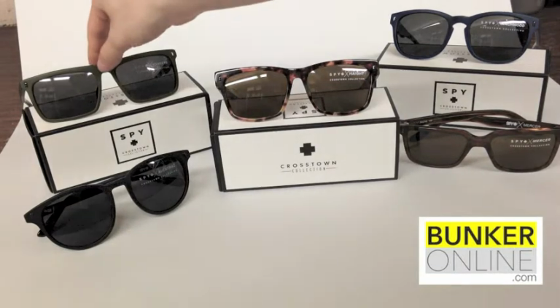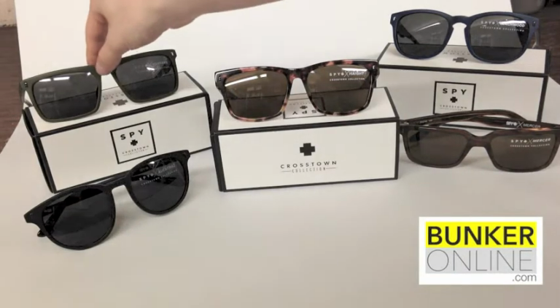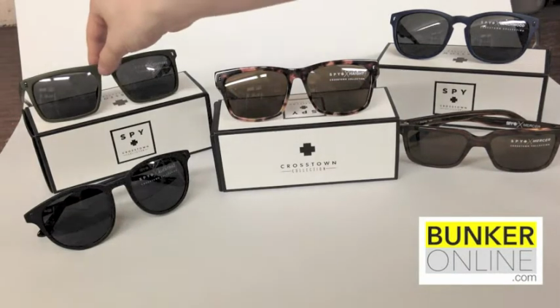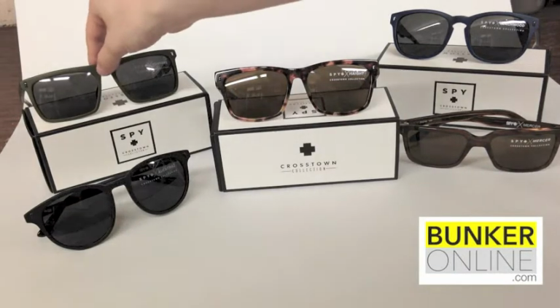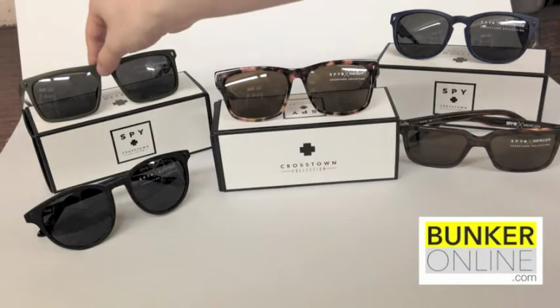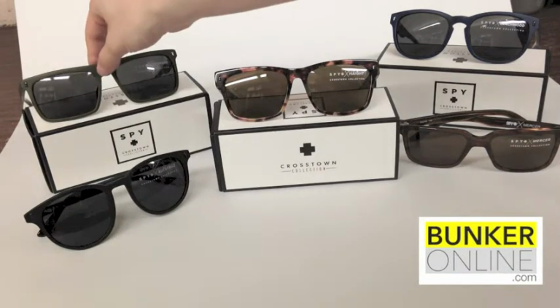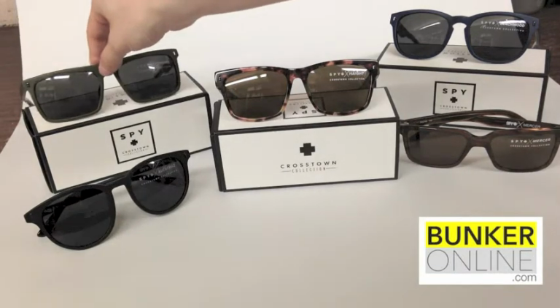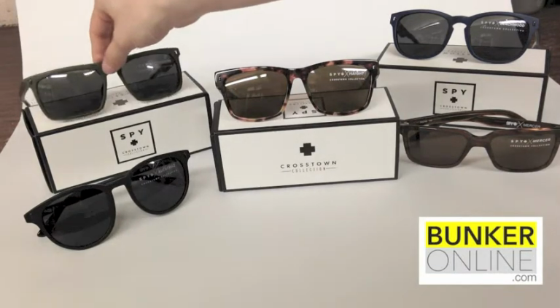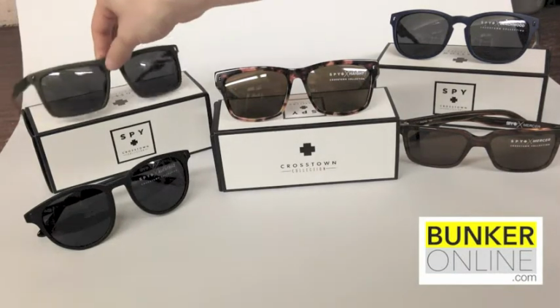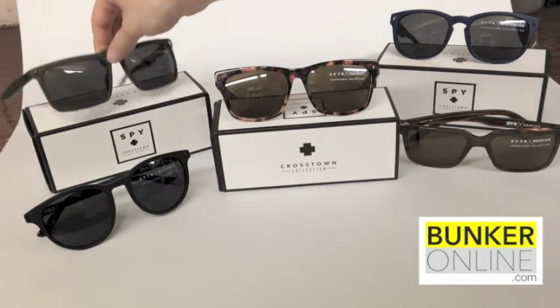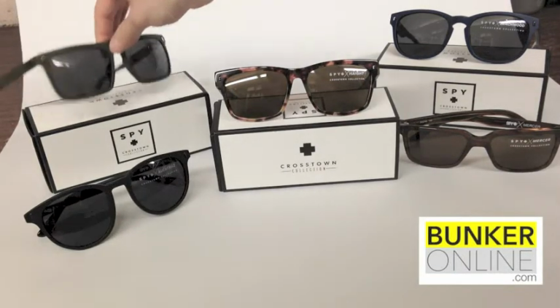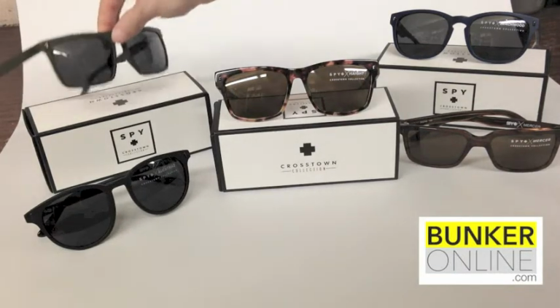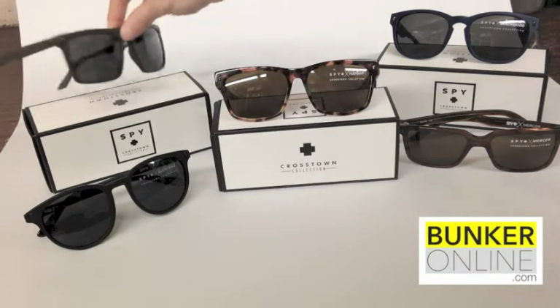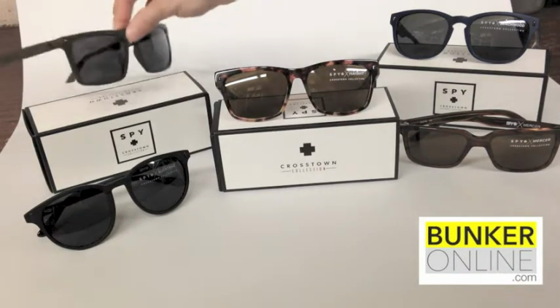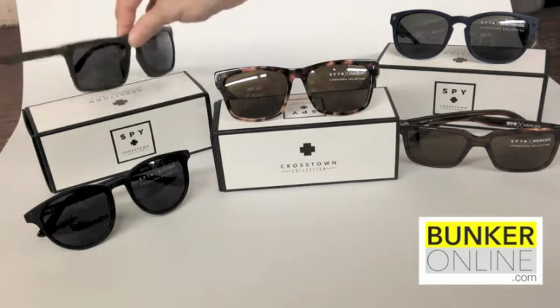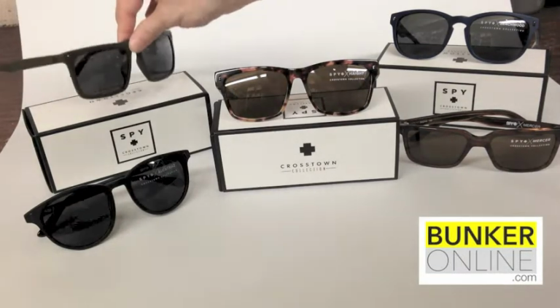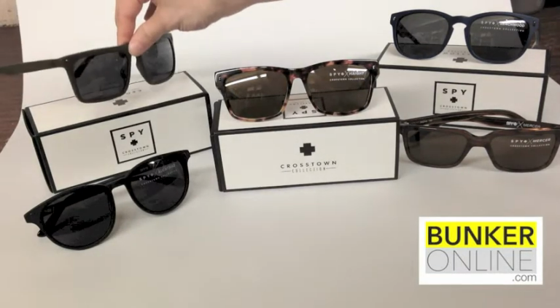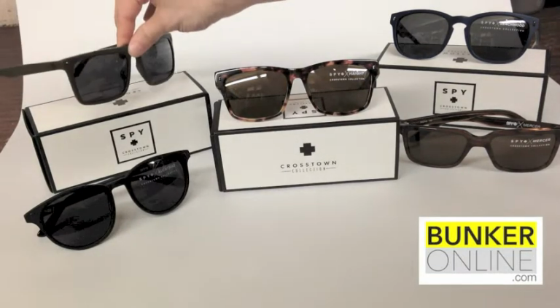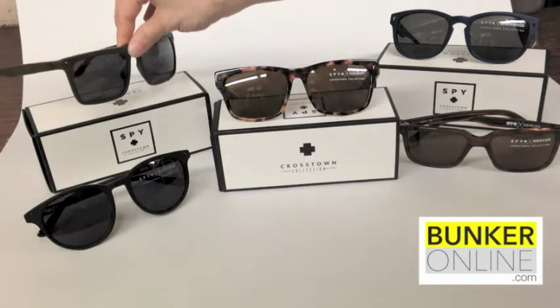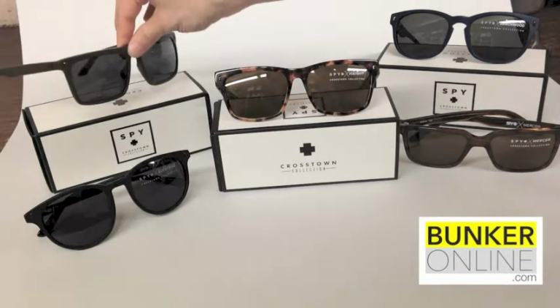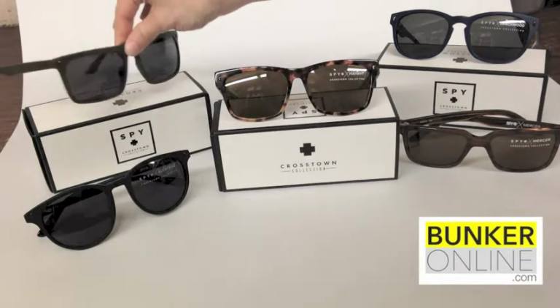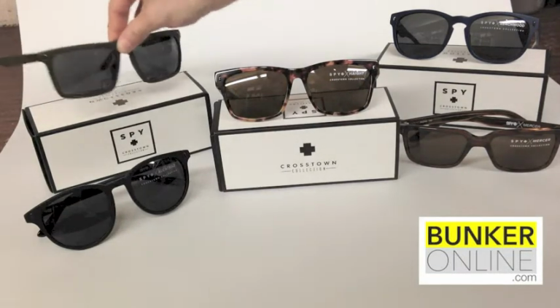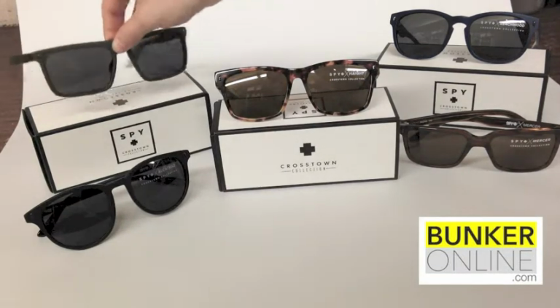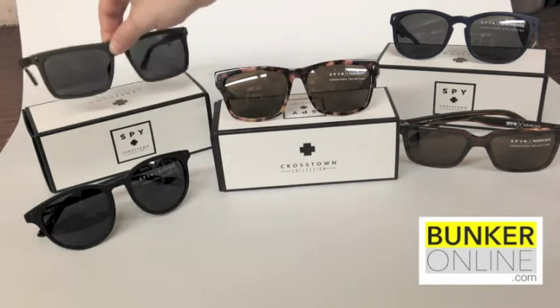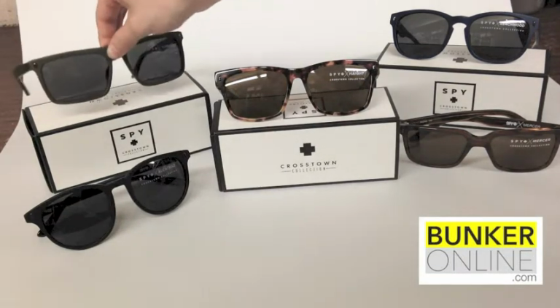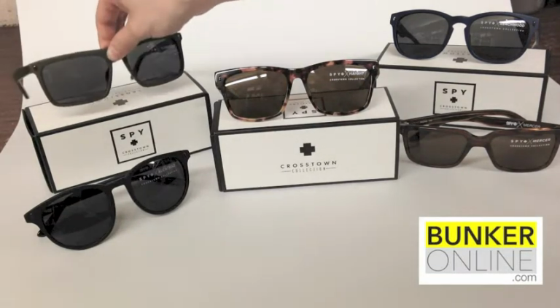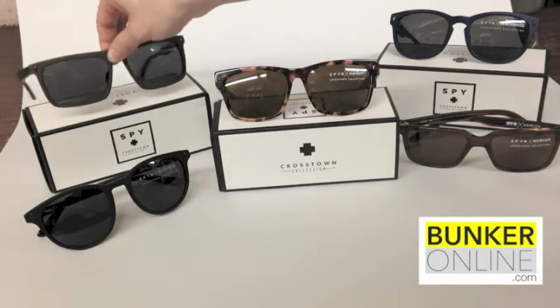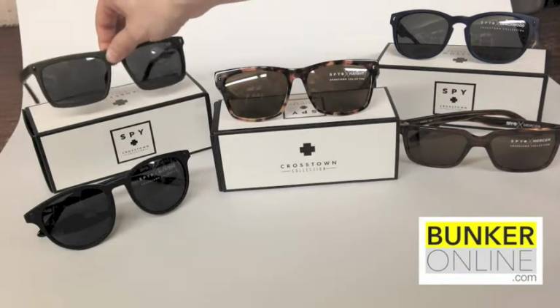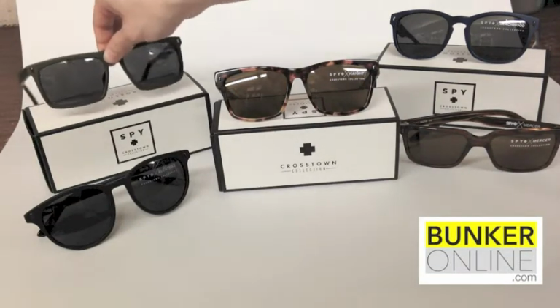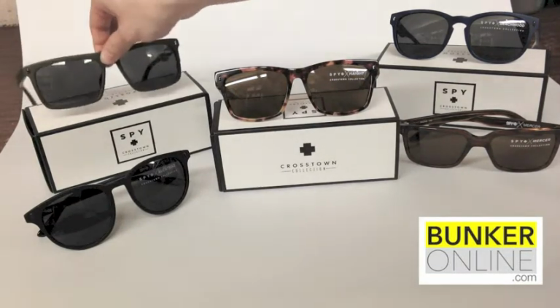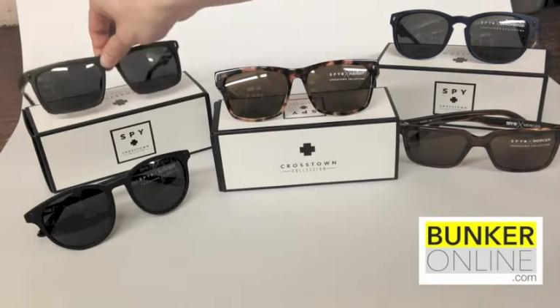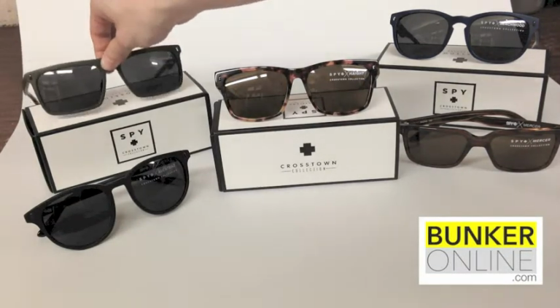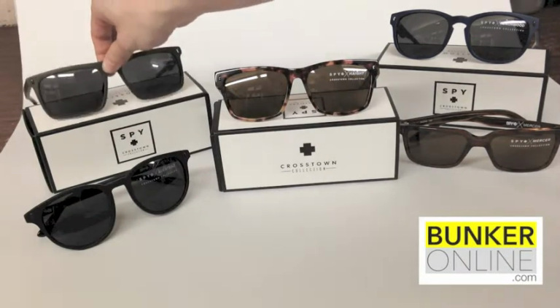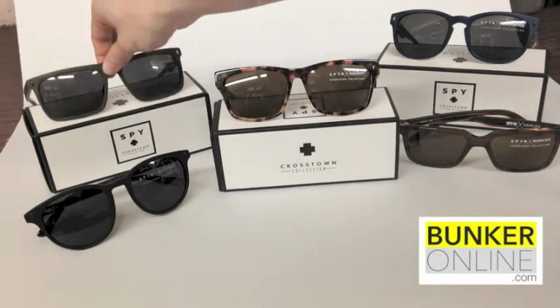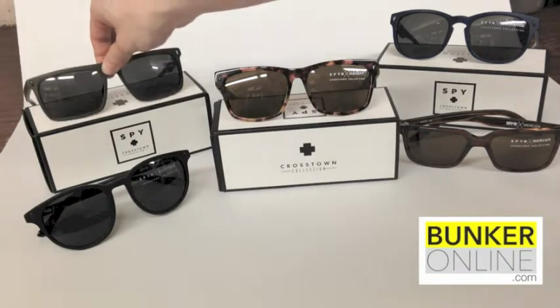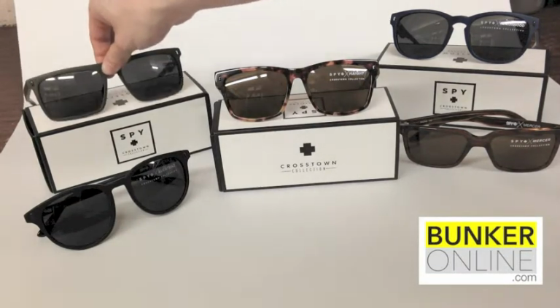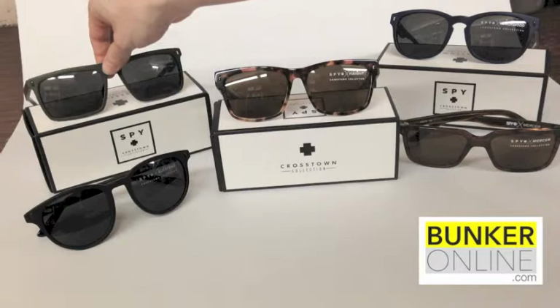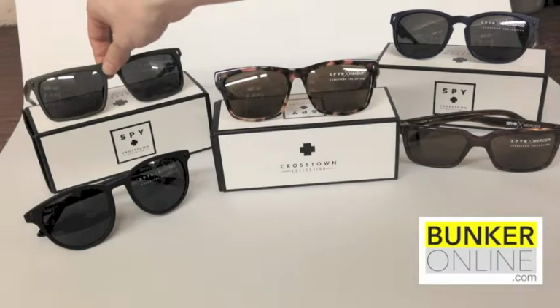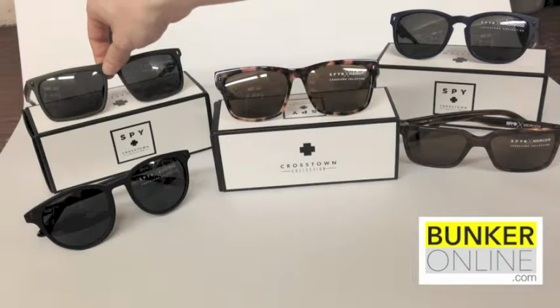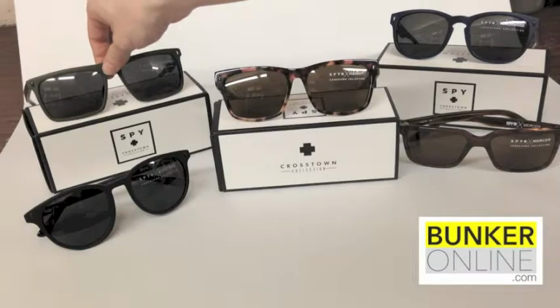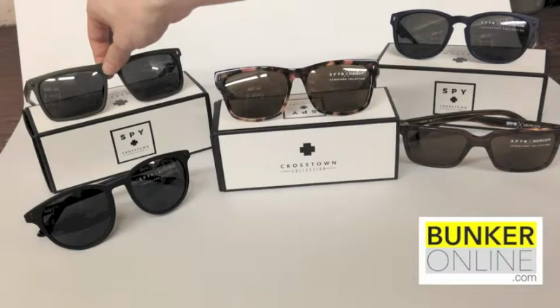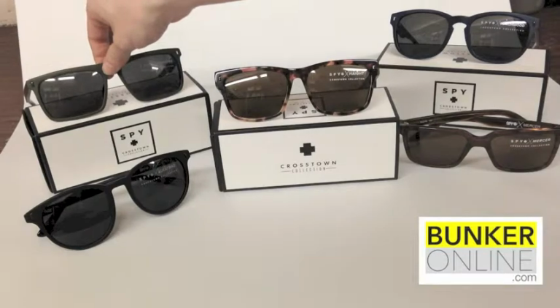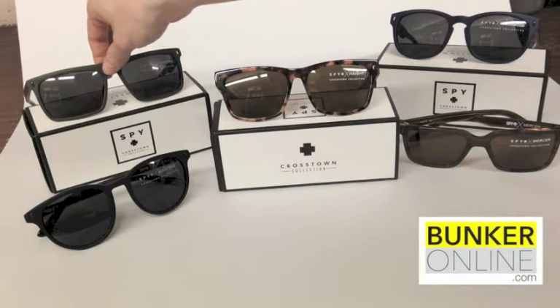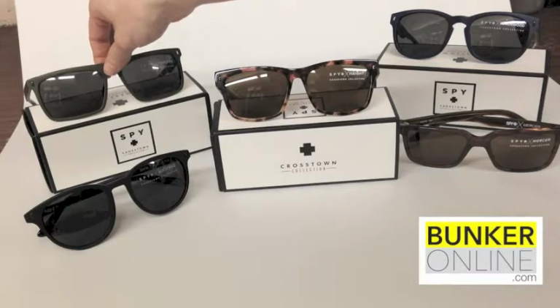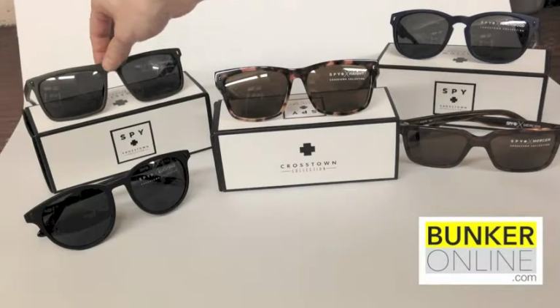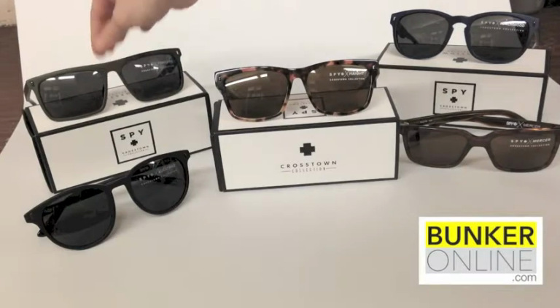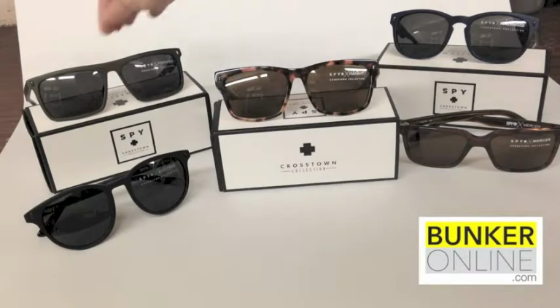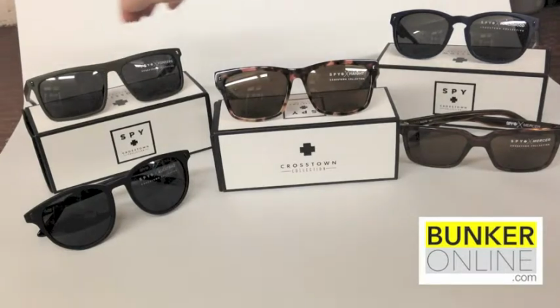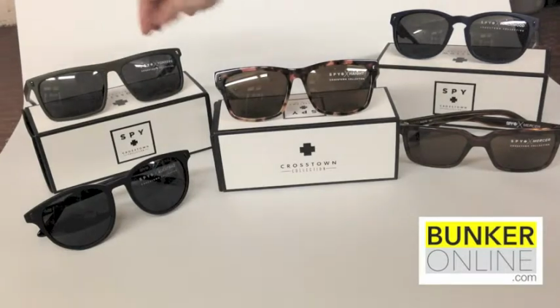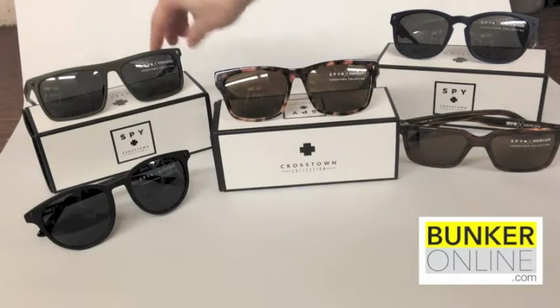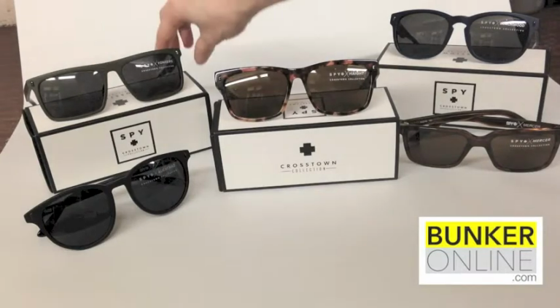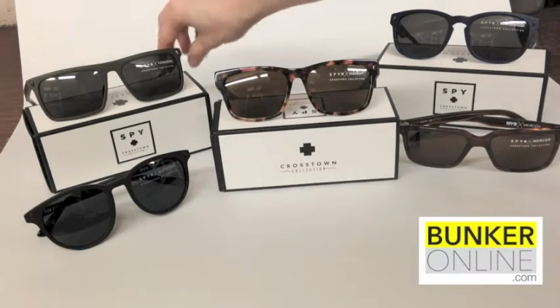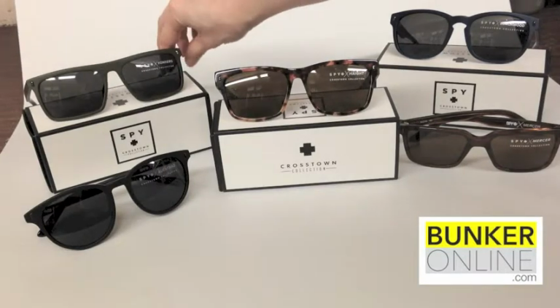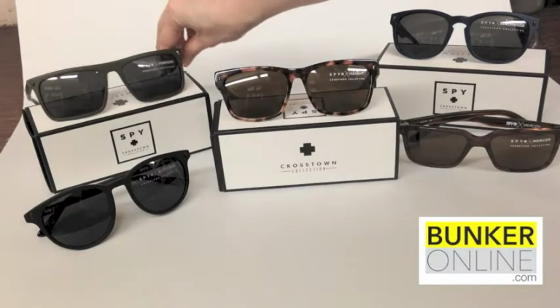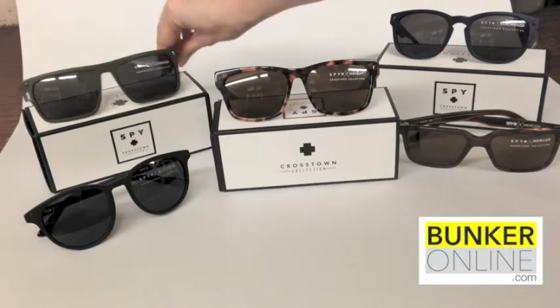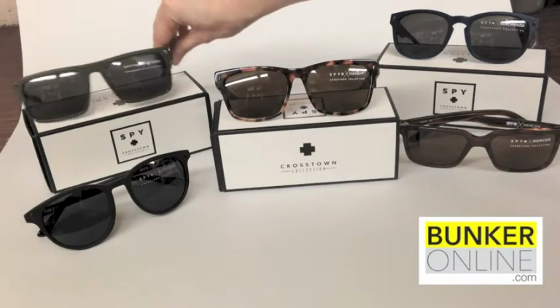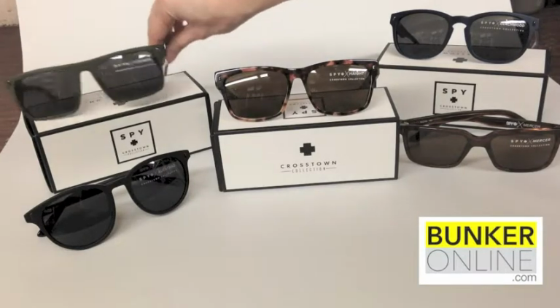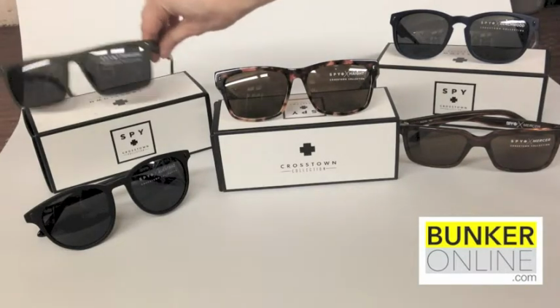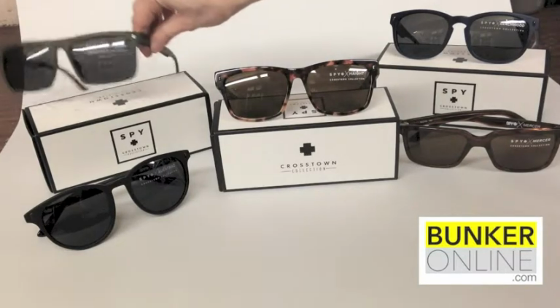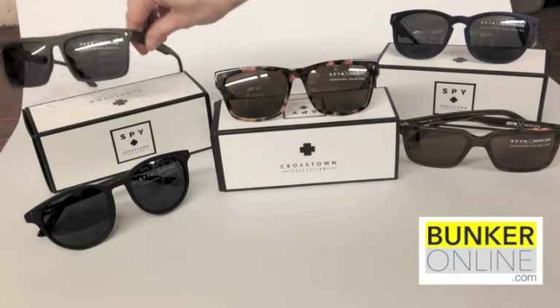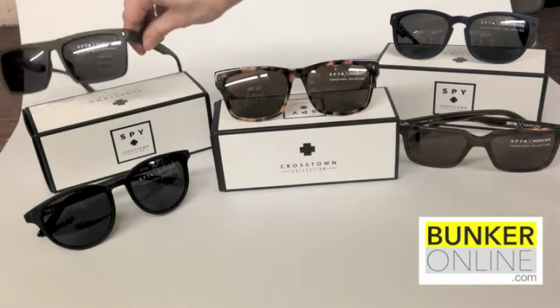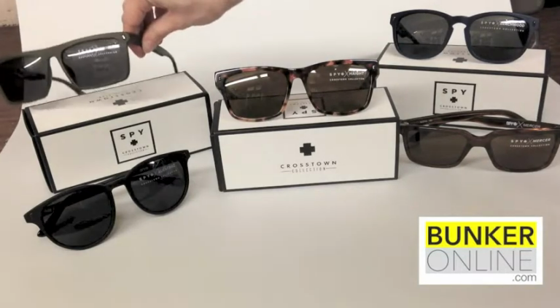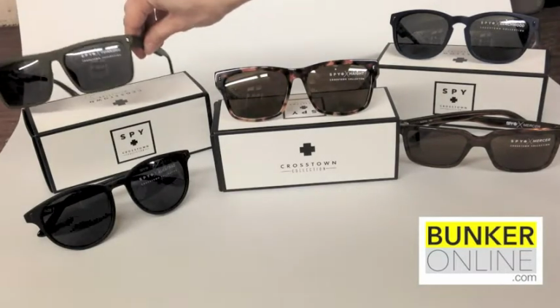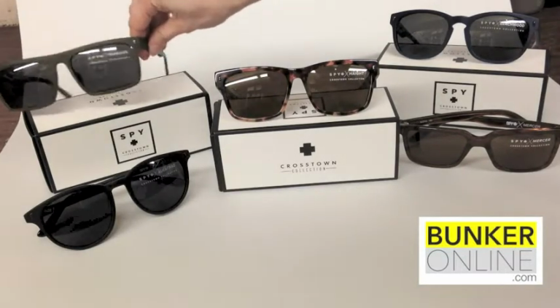The Yonkers is not a new style, but this is a new color skew. This is the Army Green, and as you can see it has a matte finish.